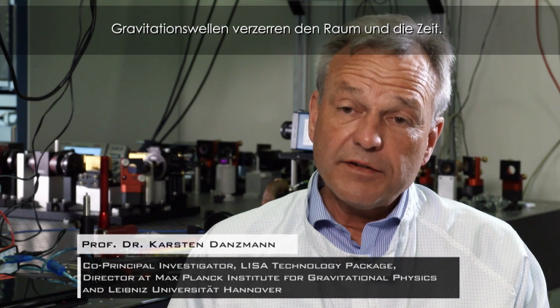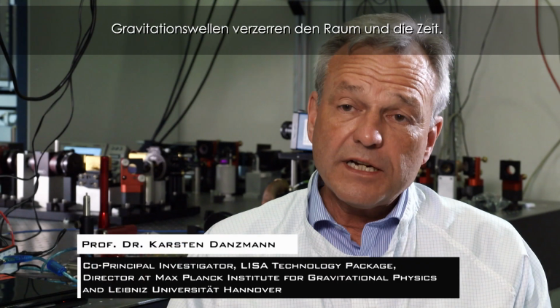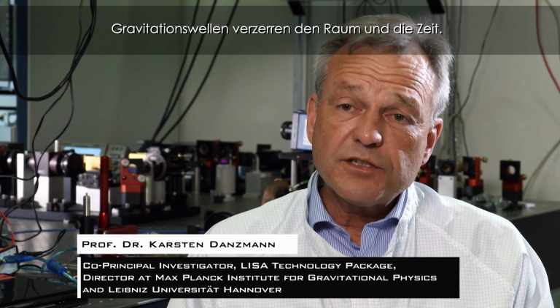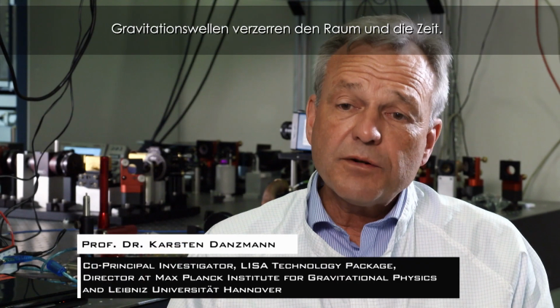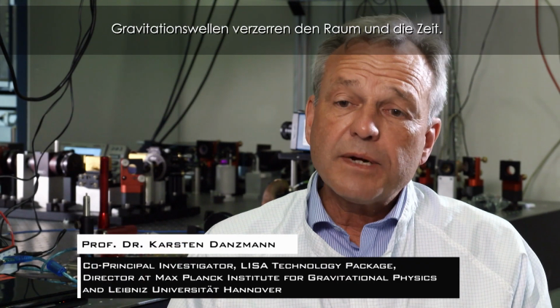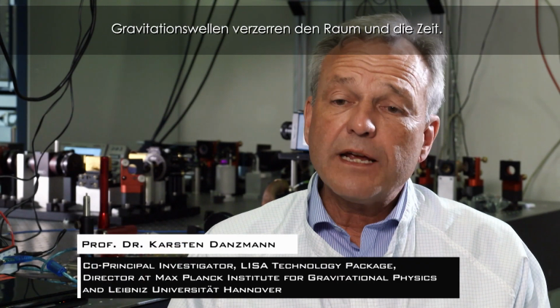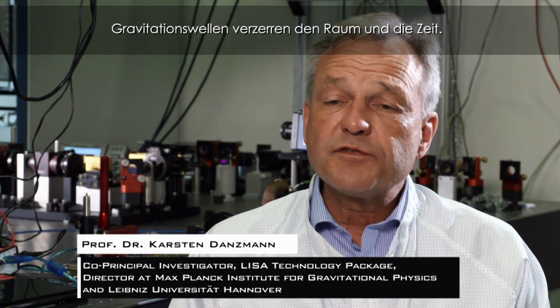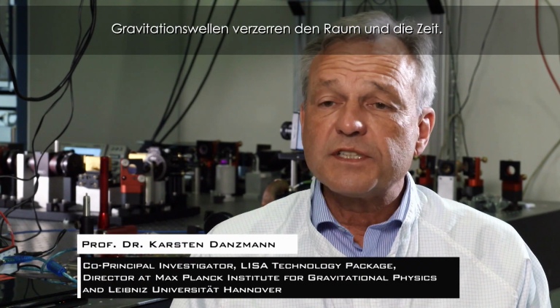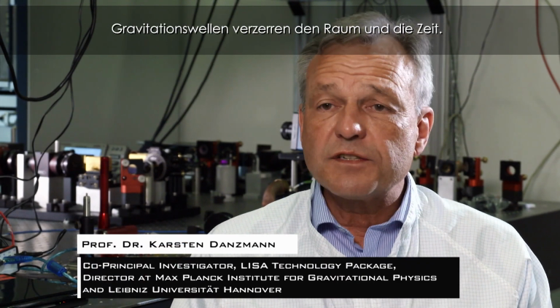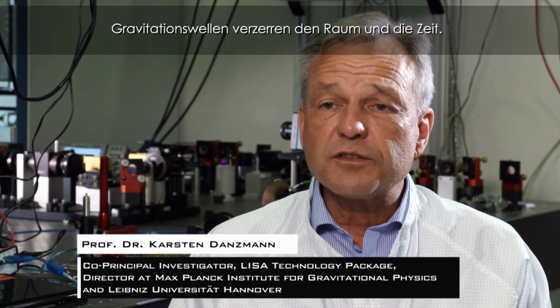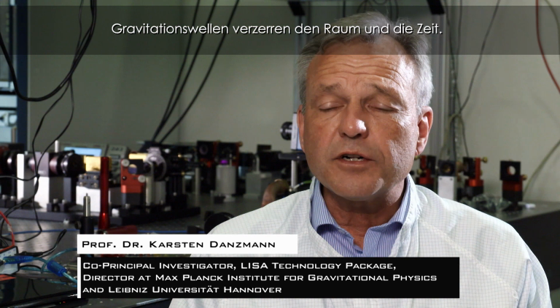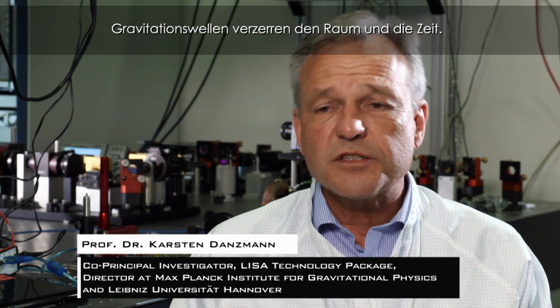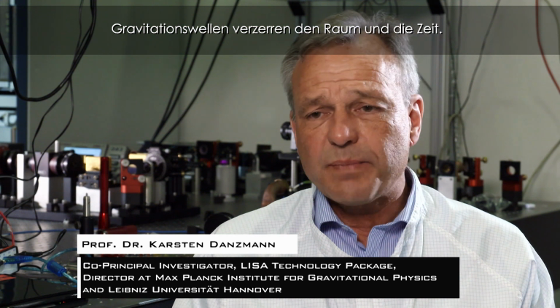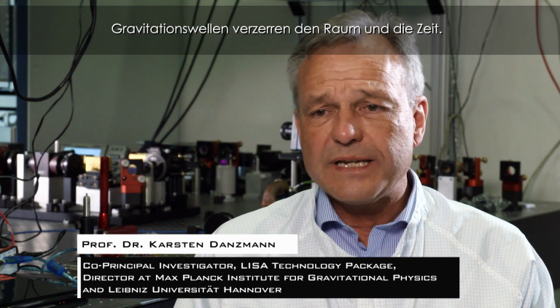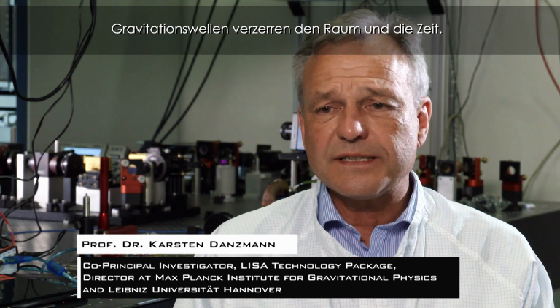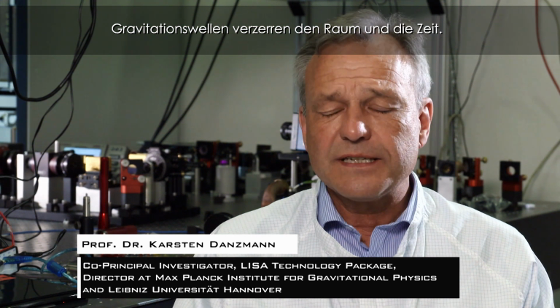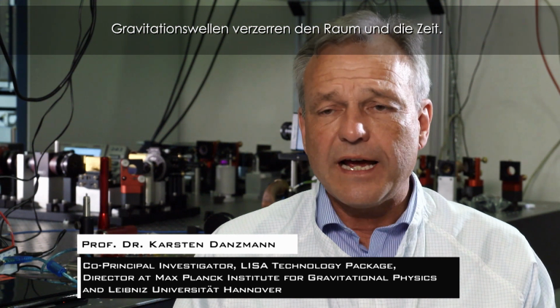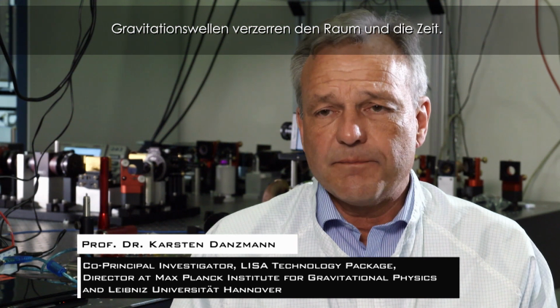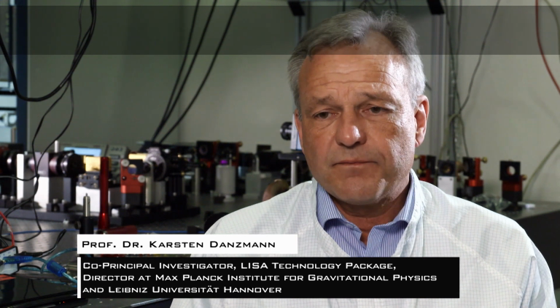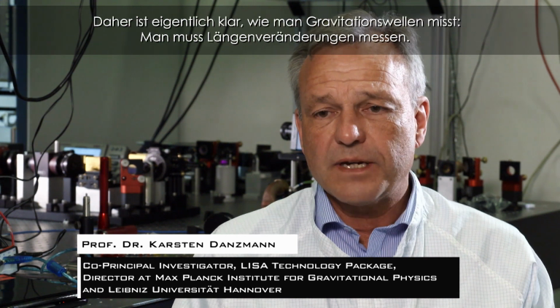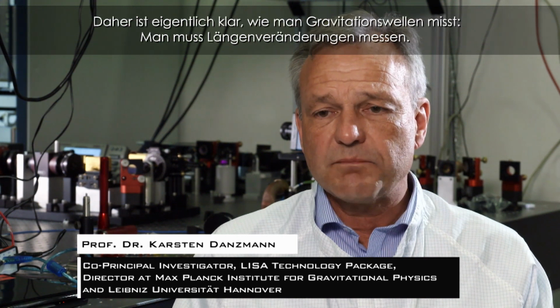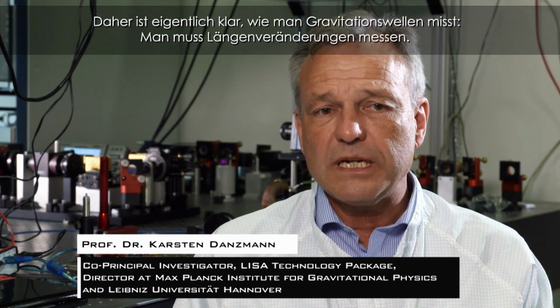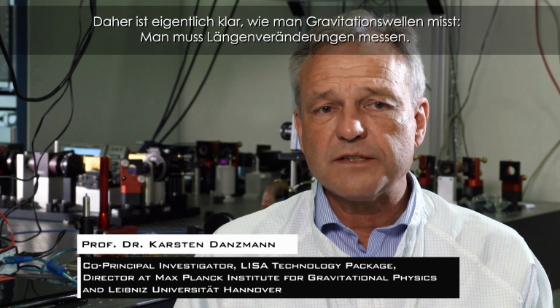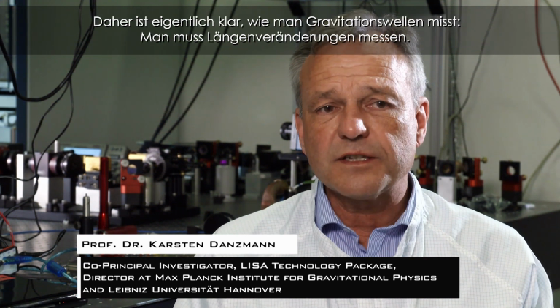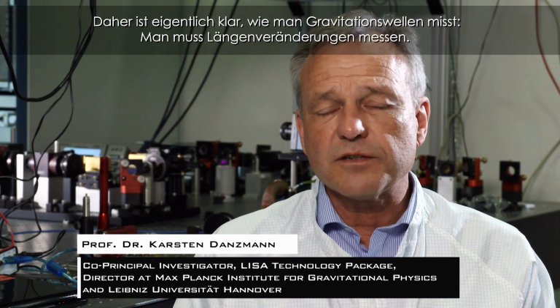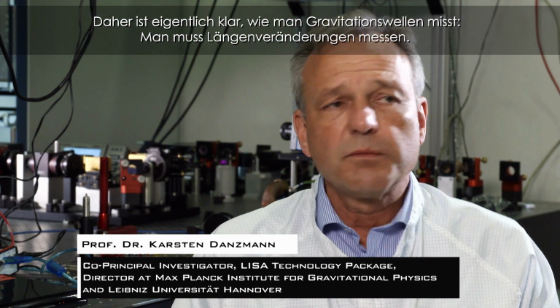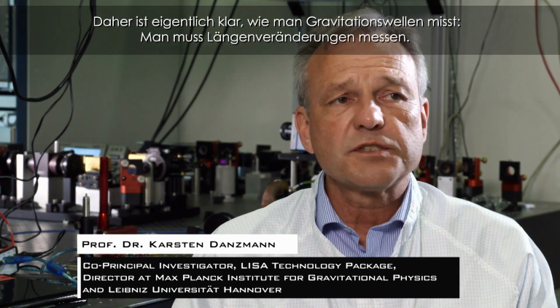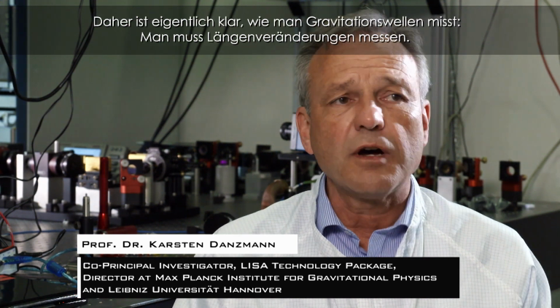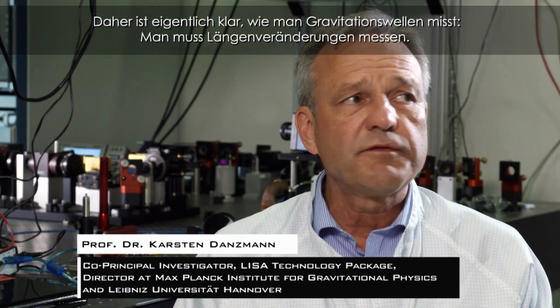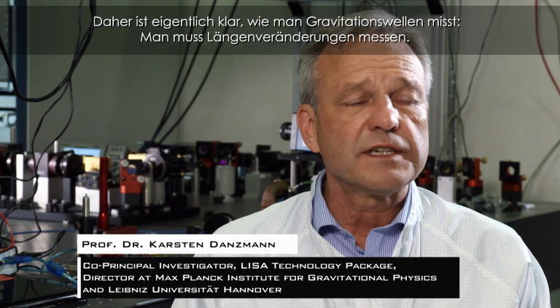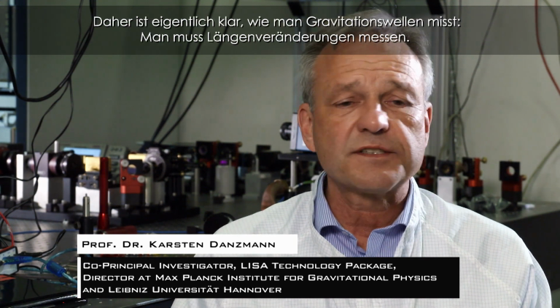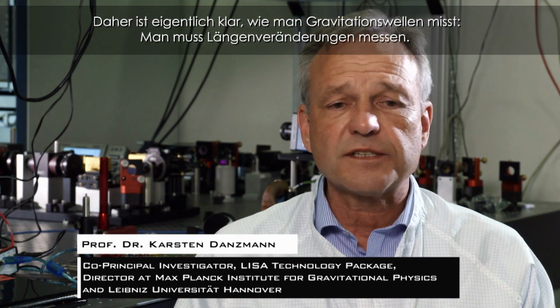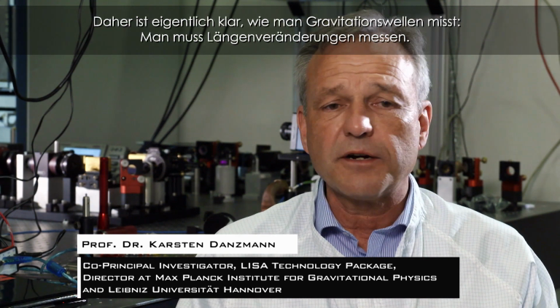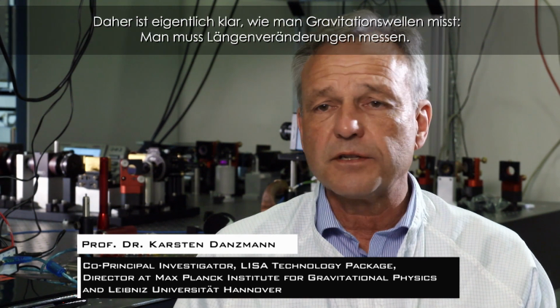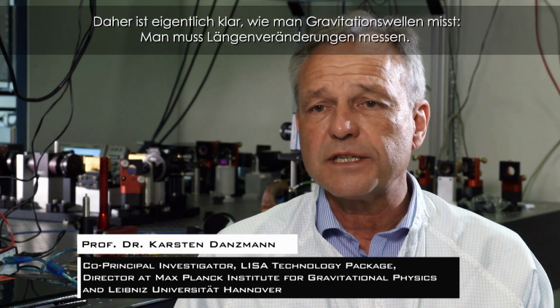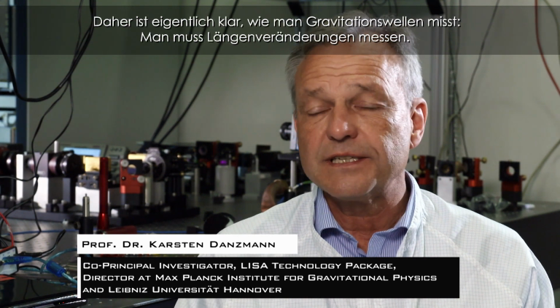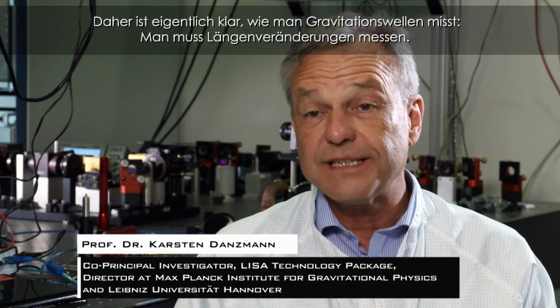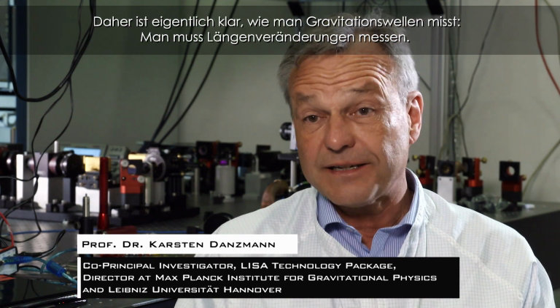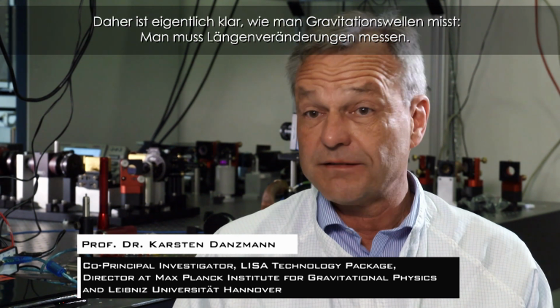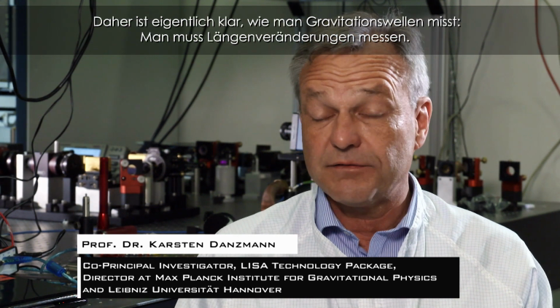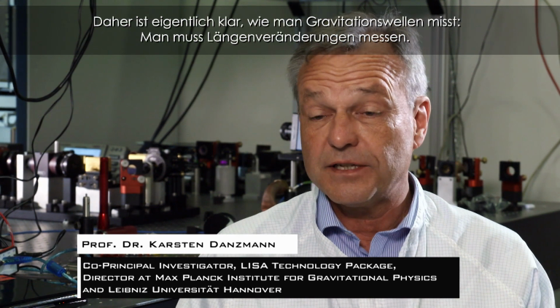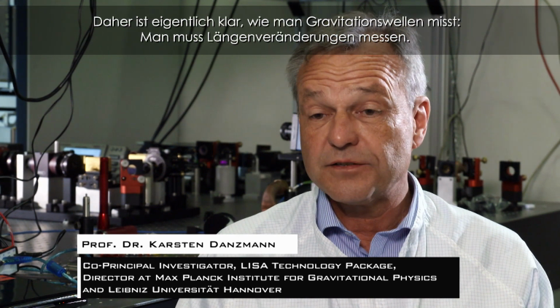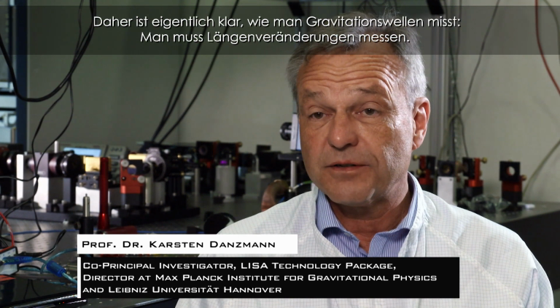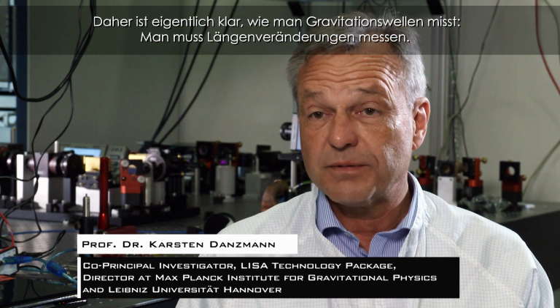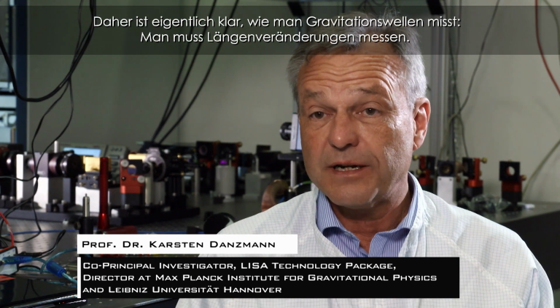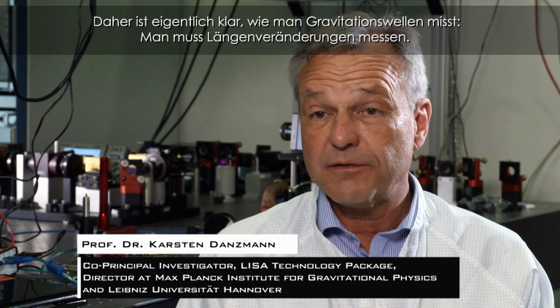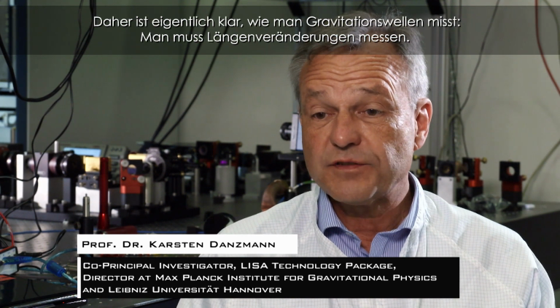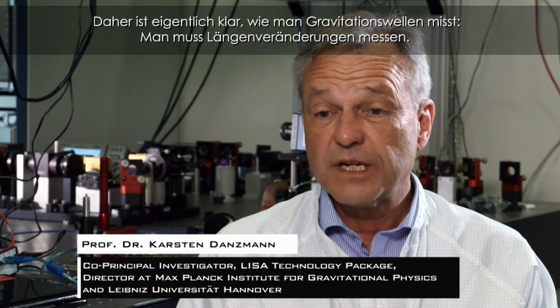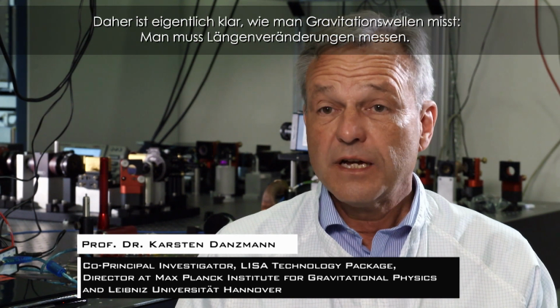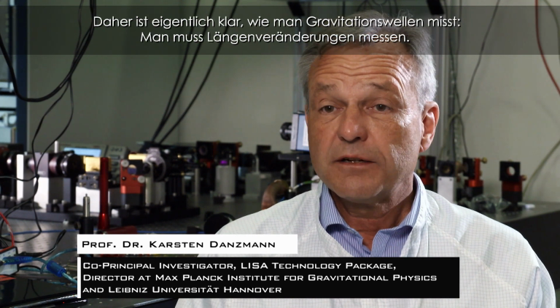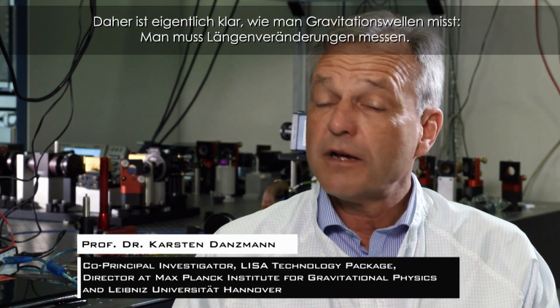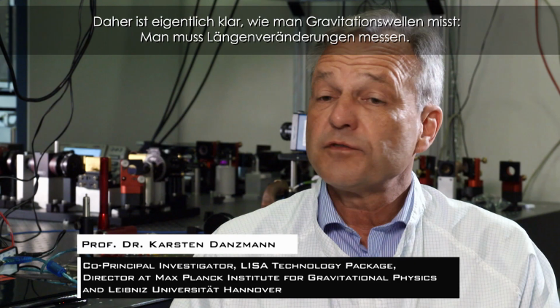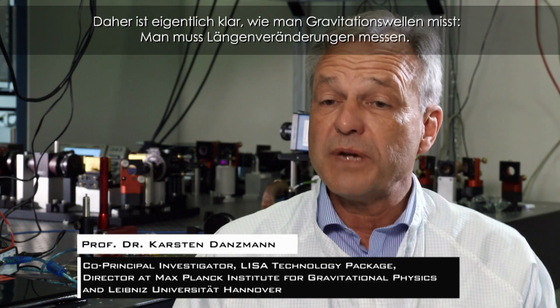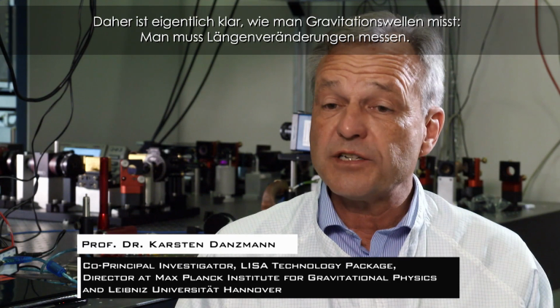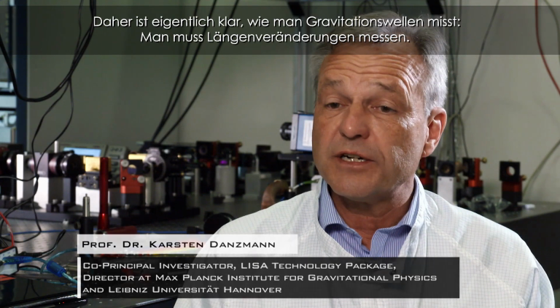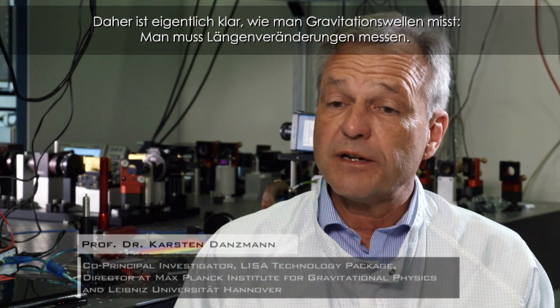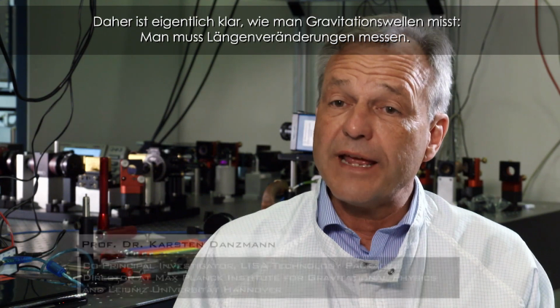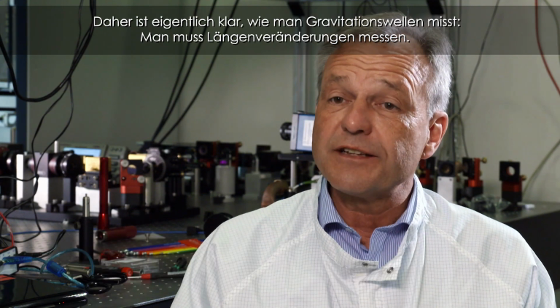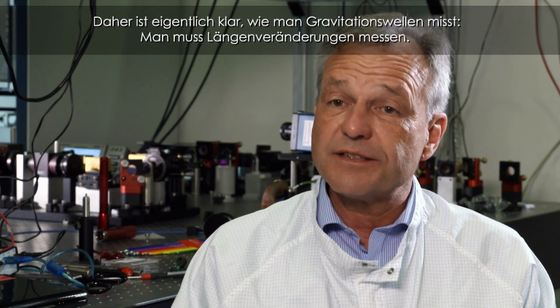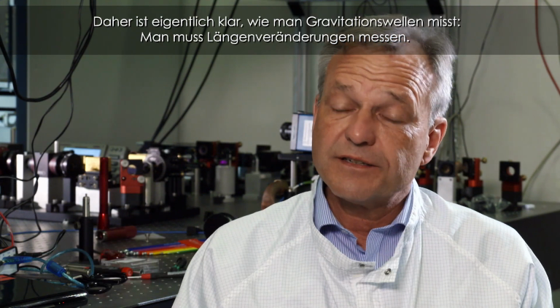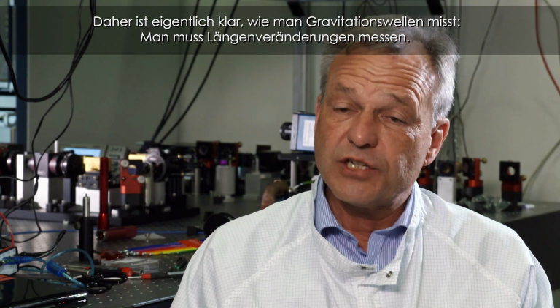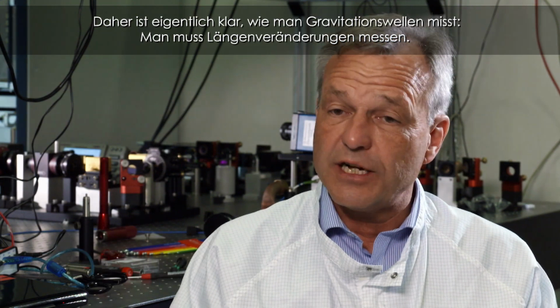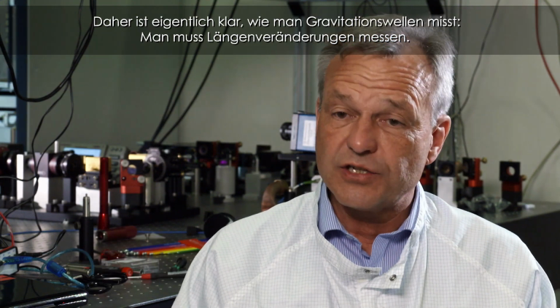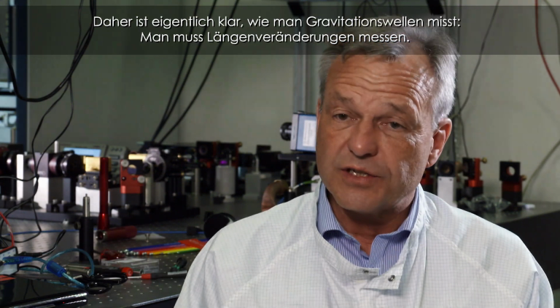Gravitational waves distort space and time. That means it's almost obvious how you can detect gravitational waves — you have to measure length changes.